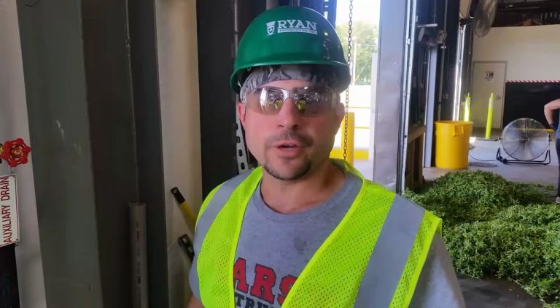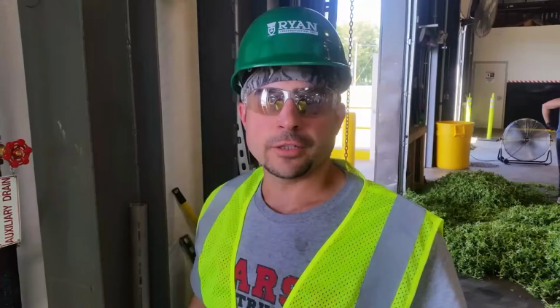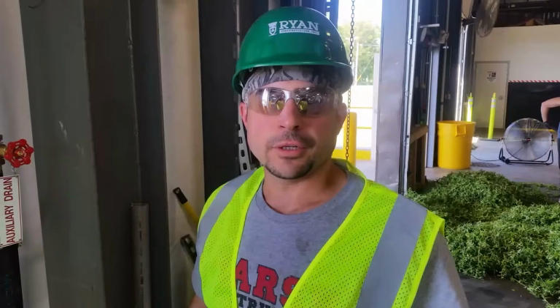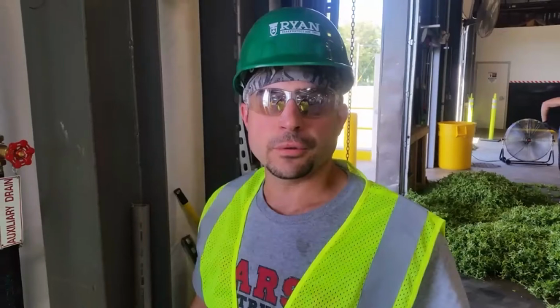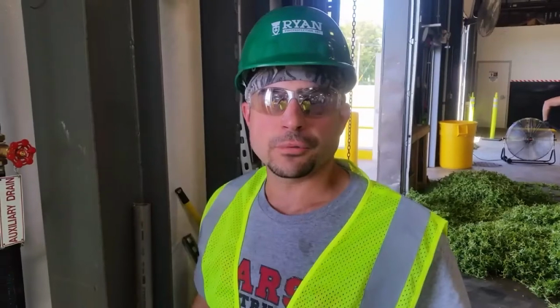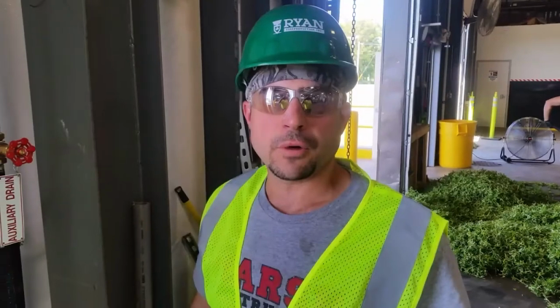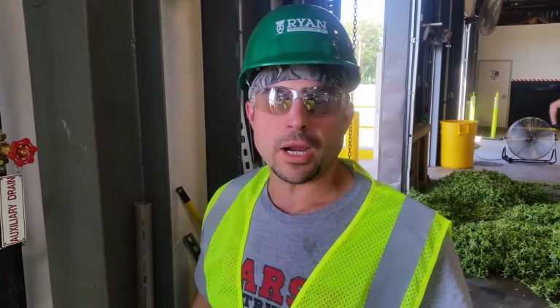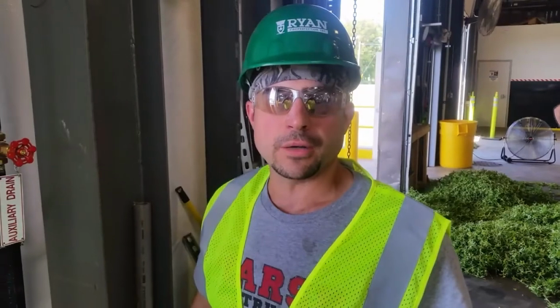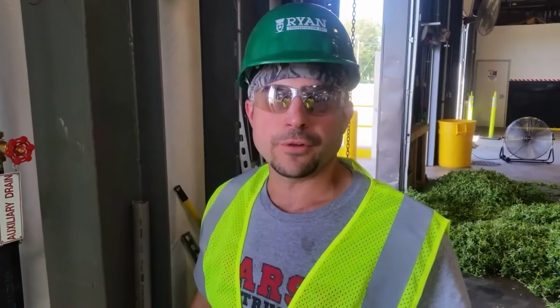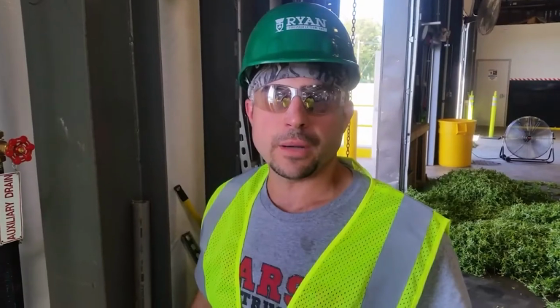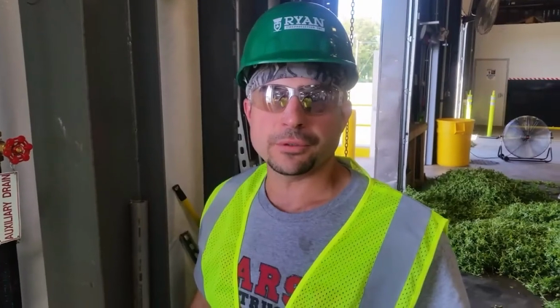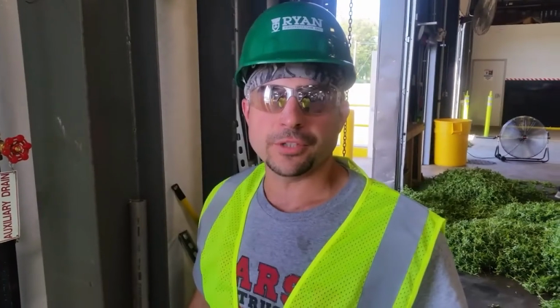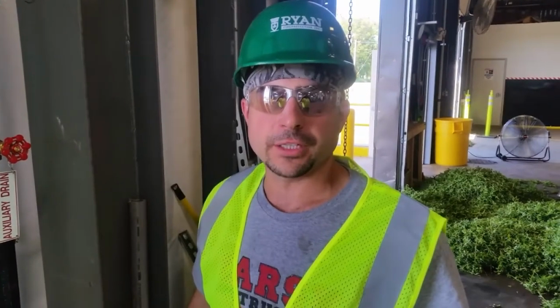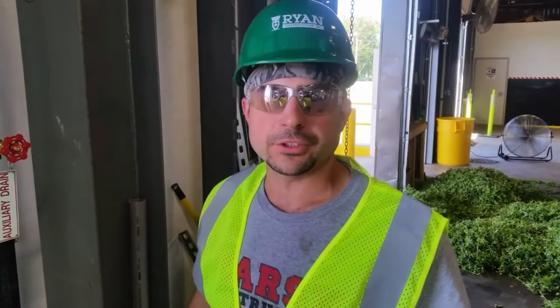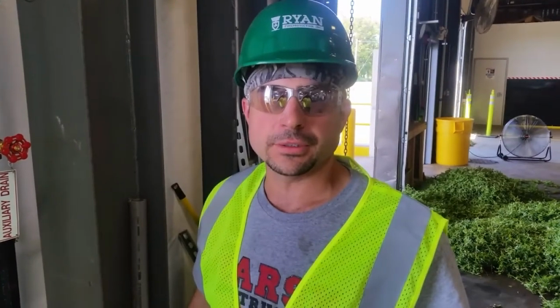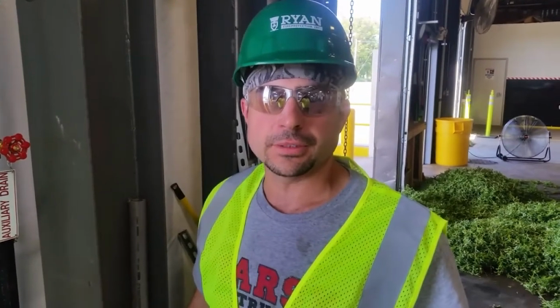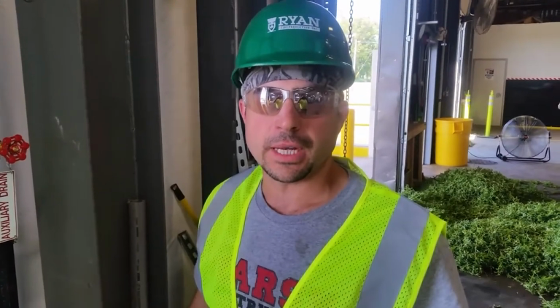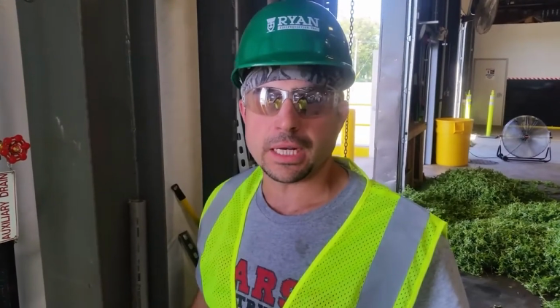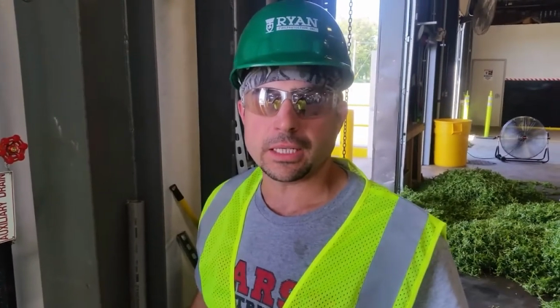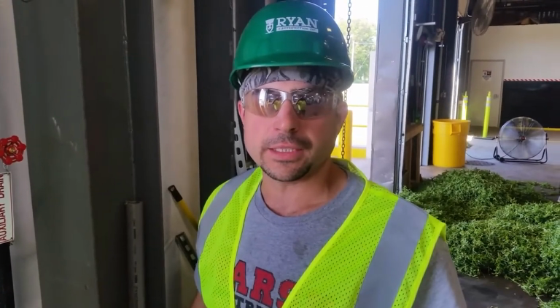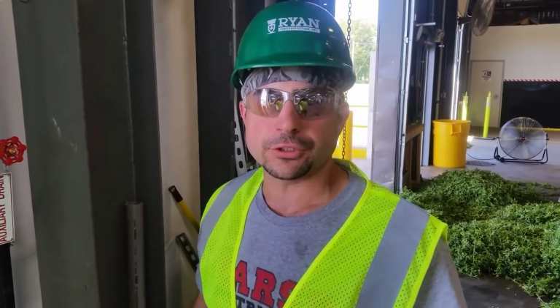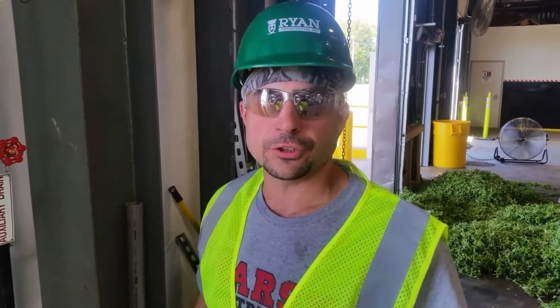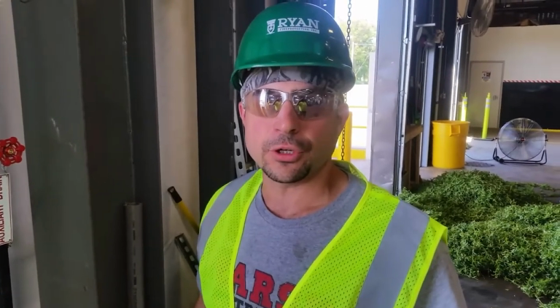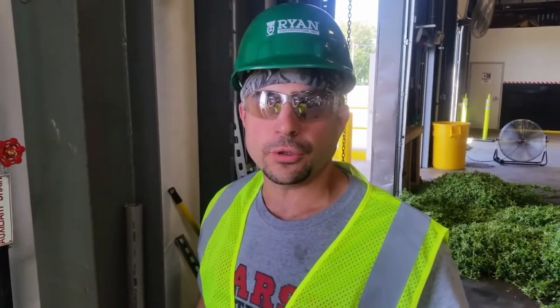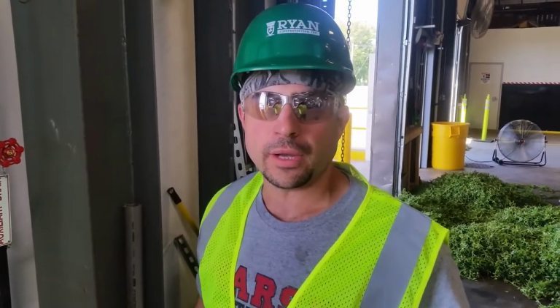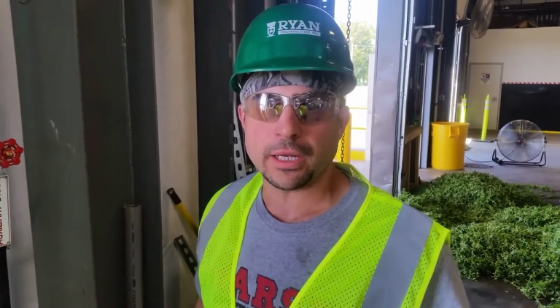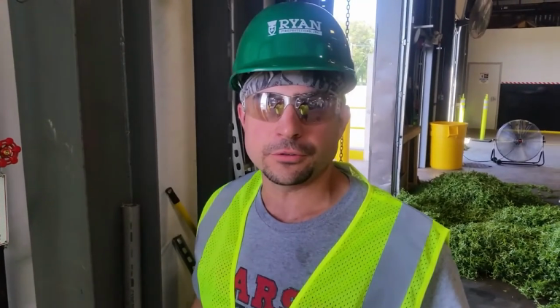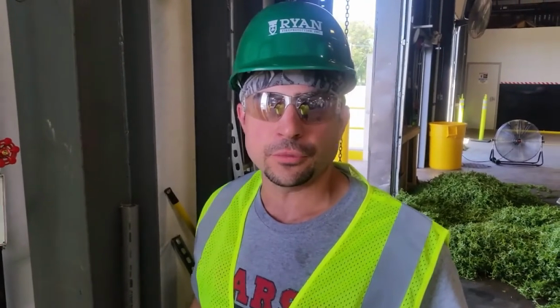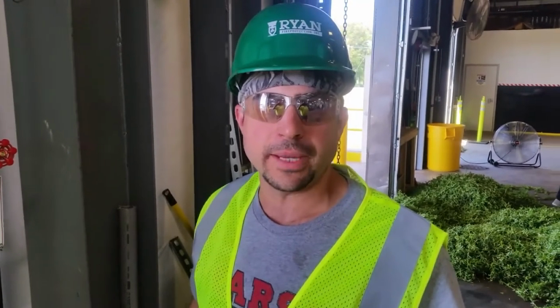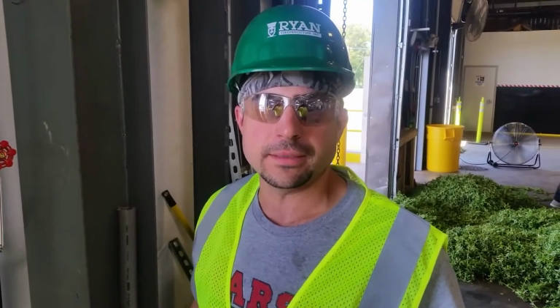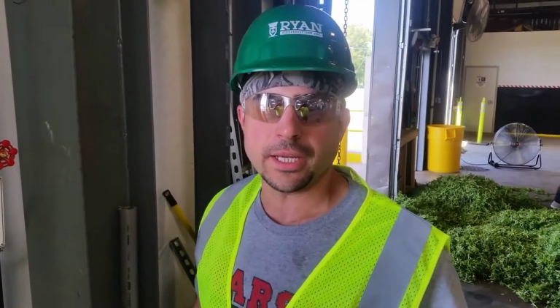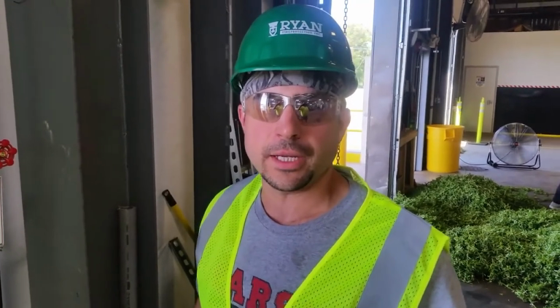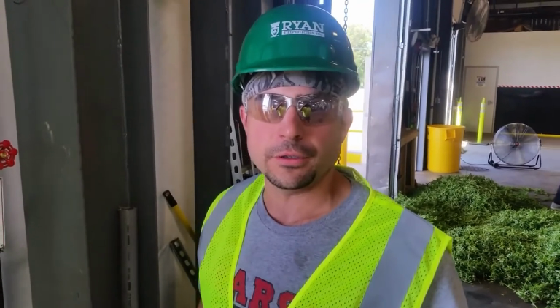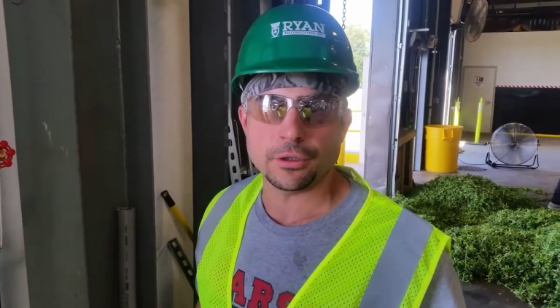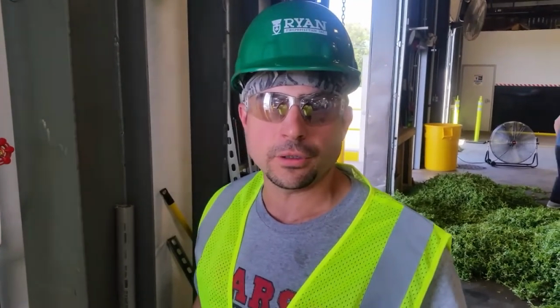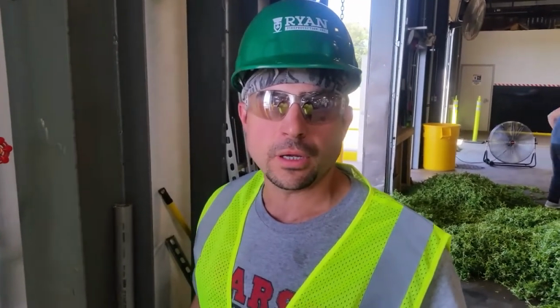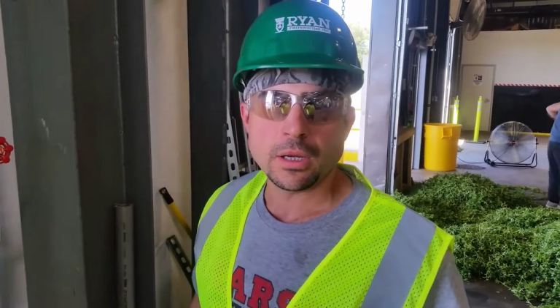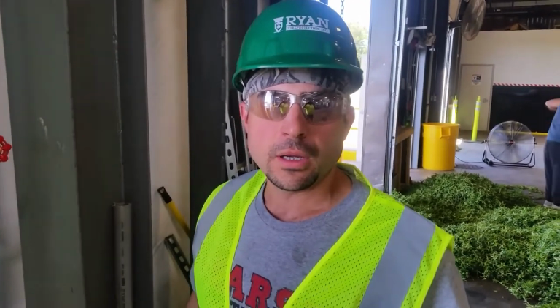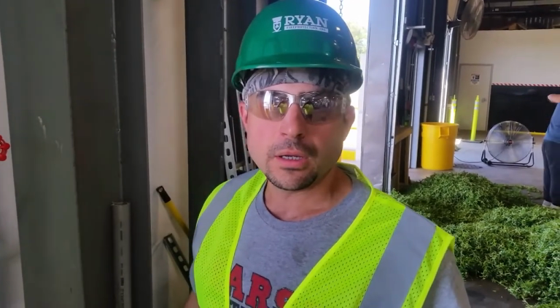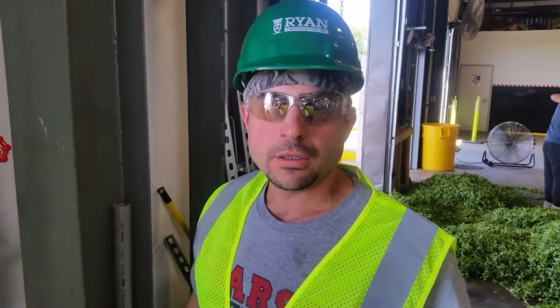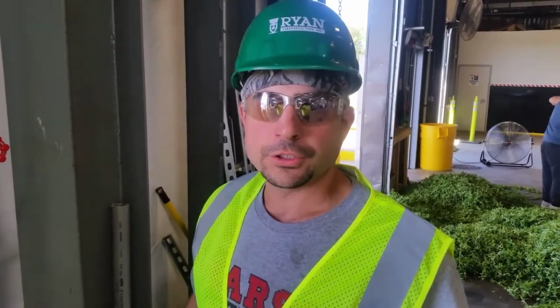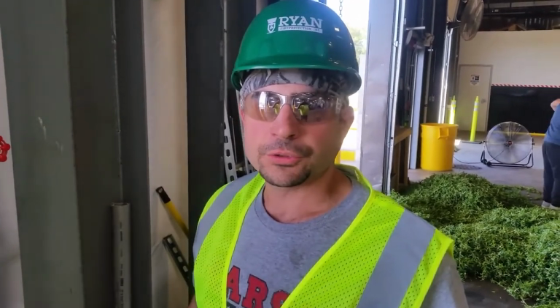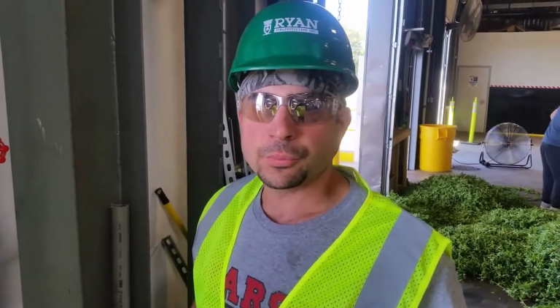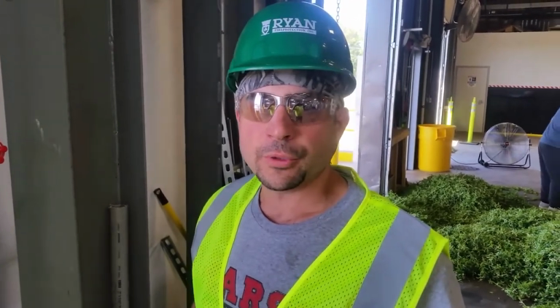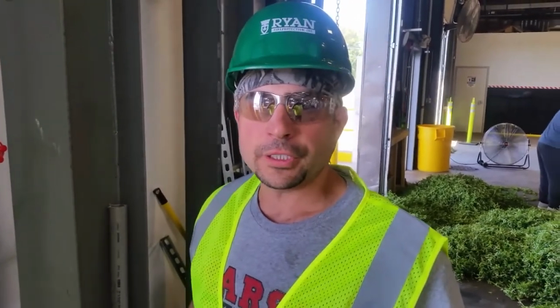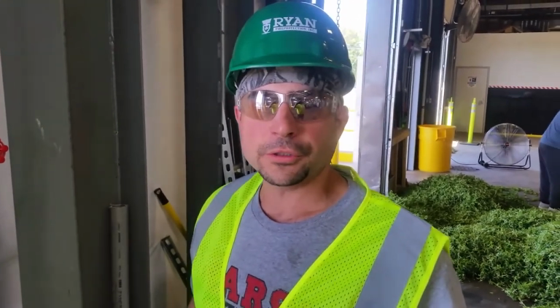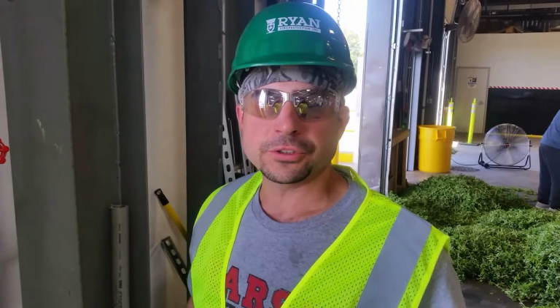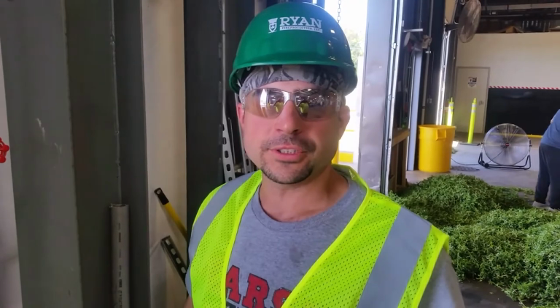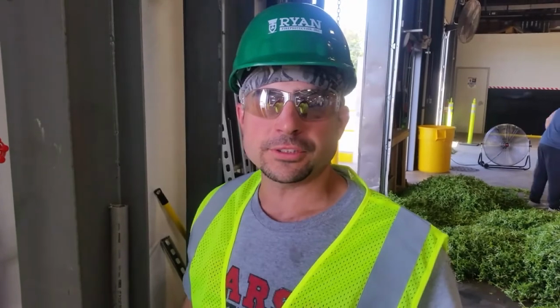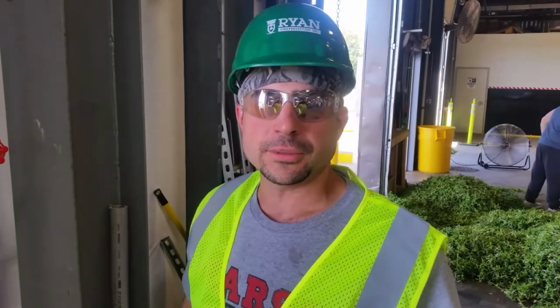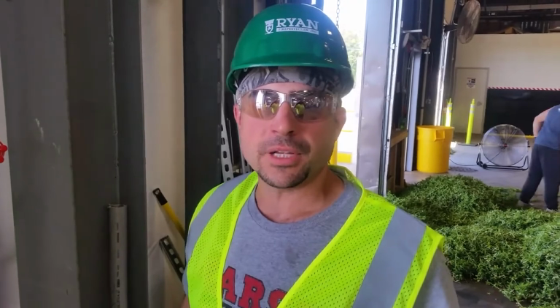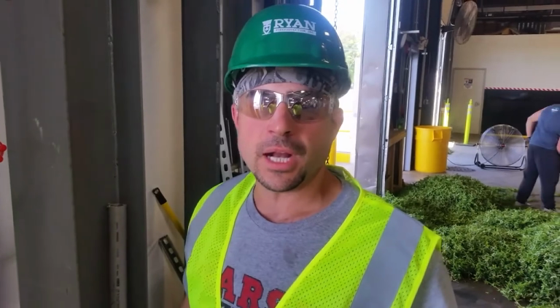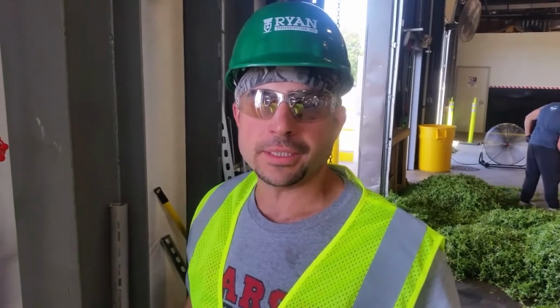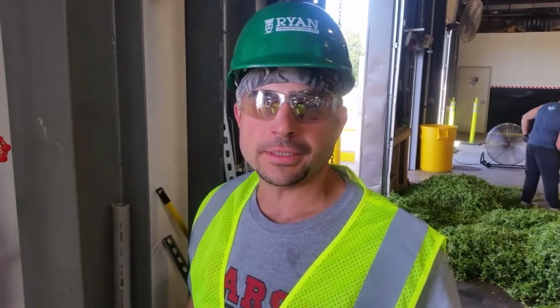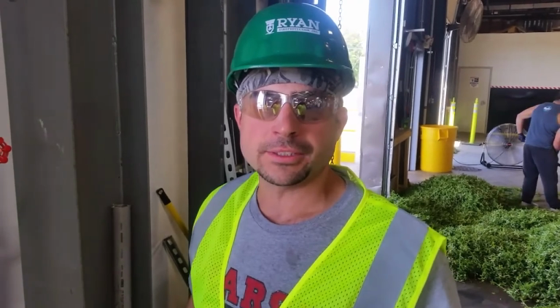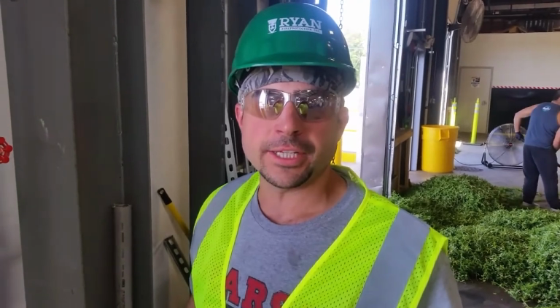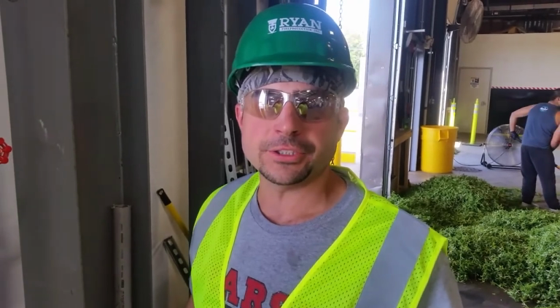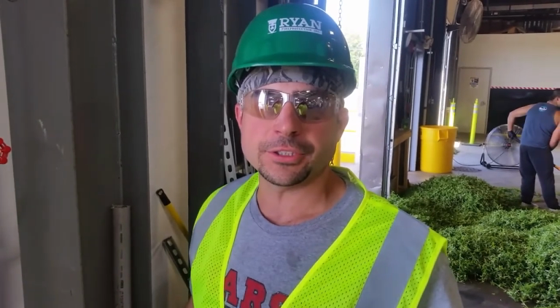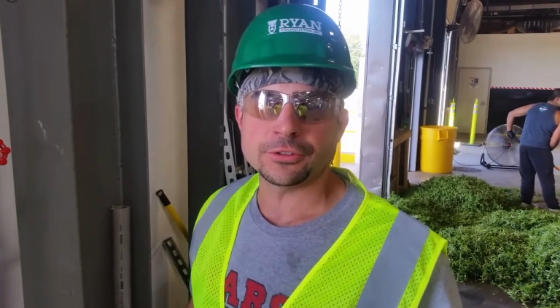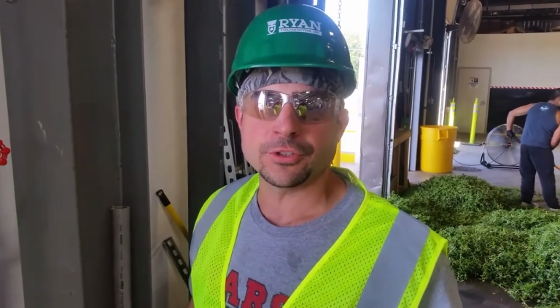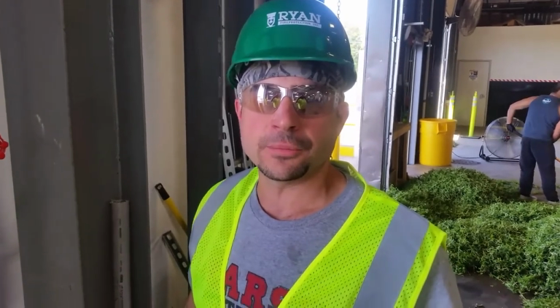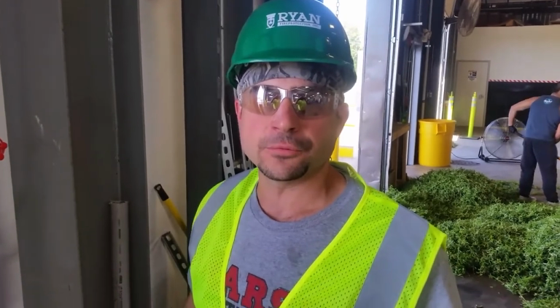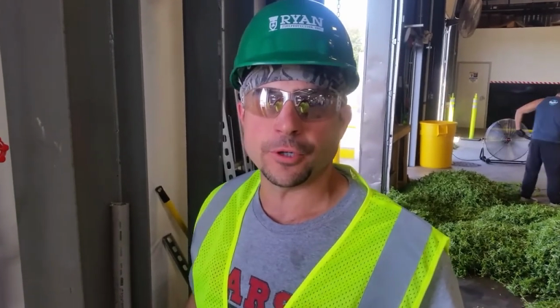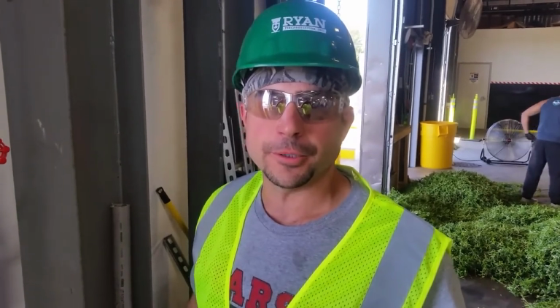I'm Ryan Fire Protection. Today I'd like to show you how to maintain your sprinkler system condensation drum drip.